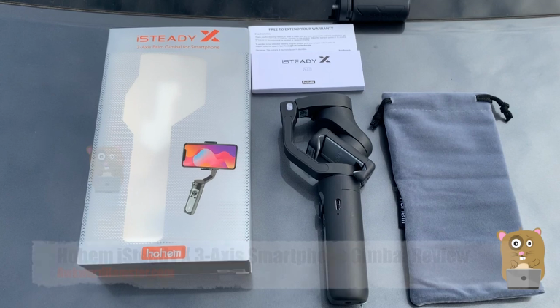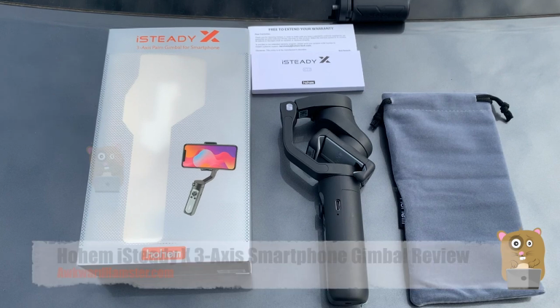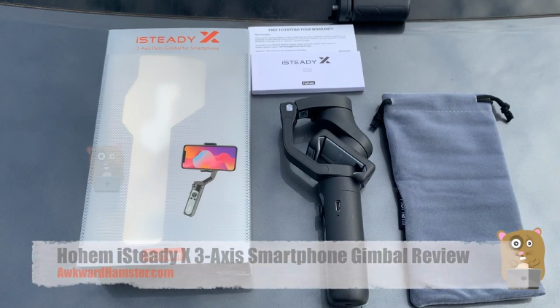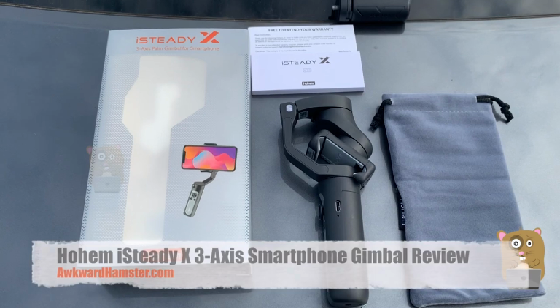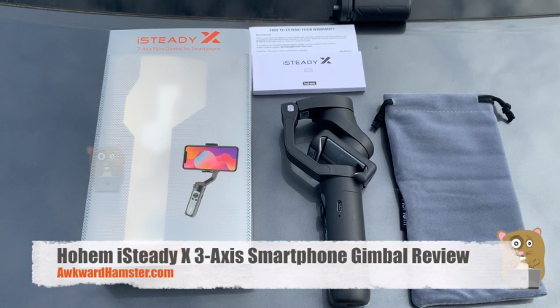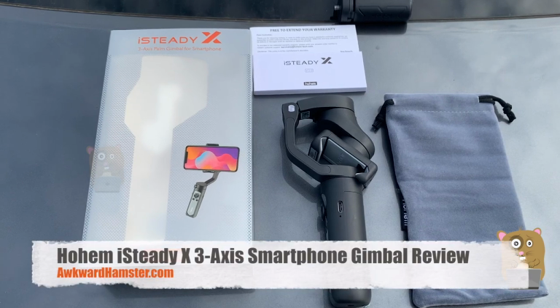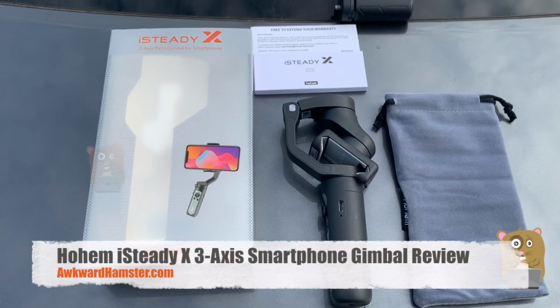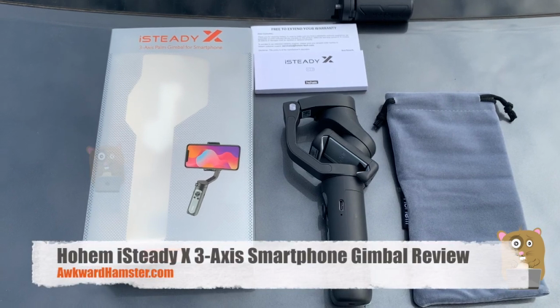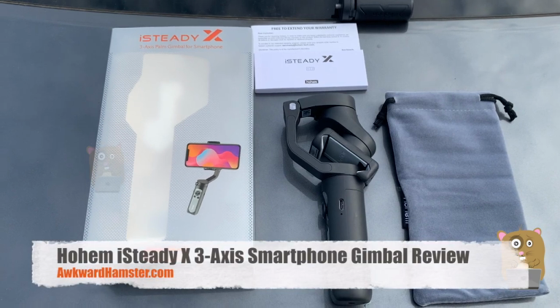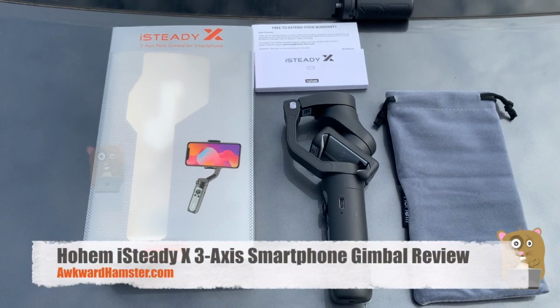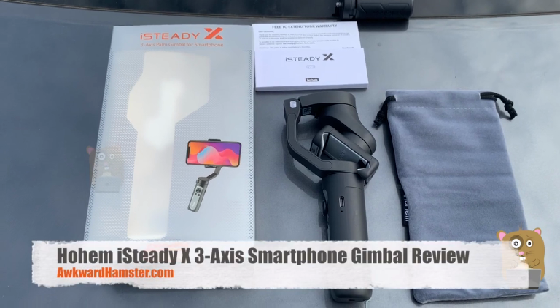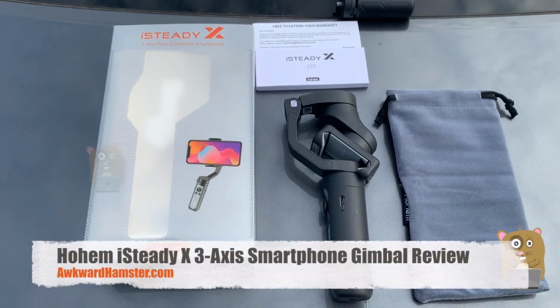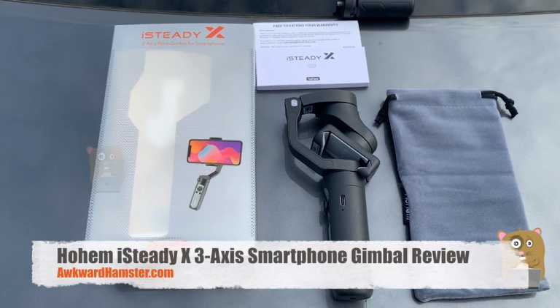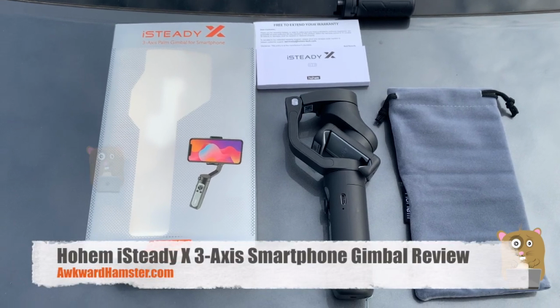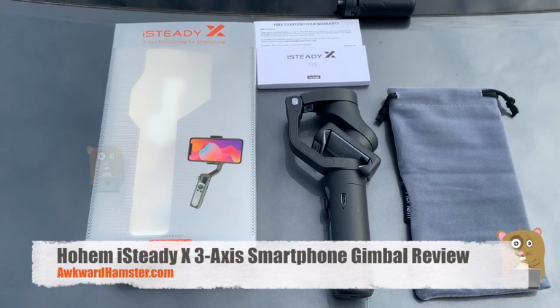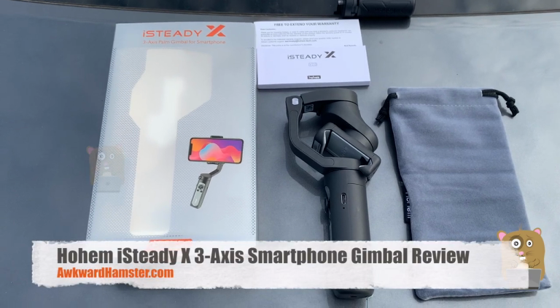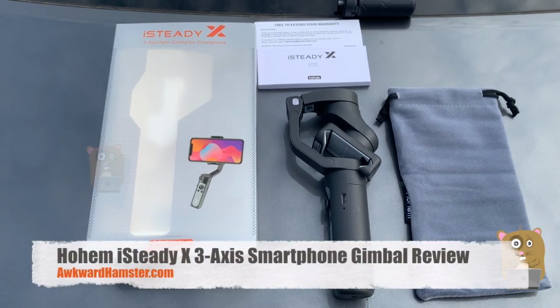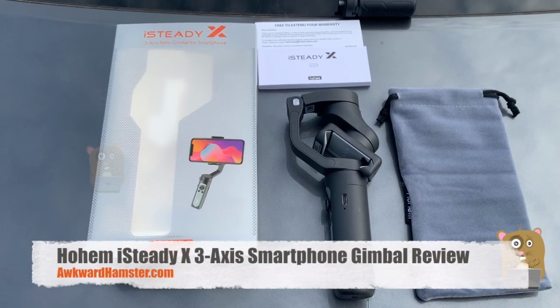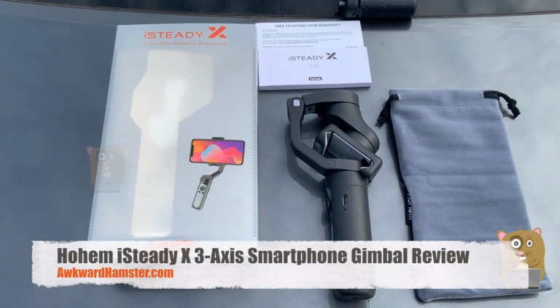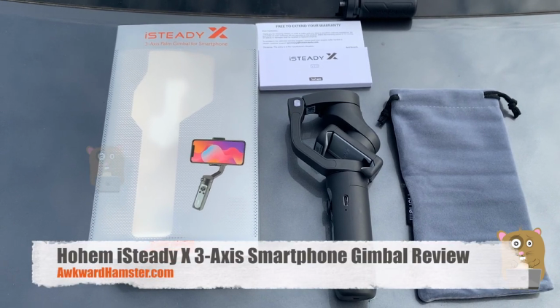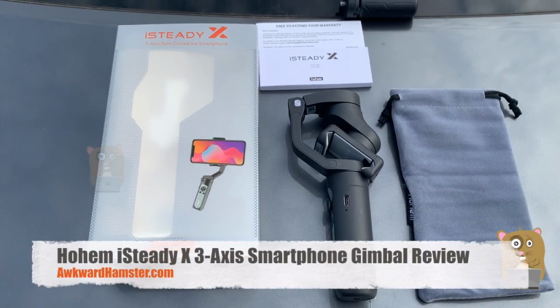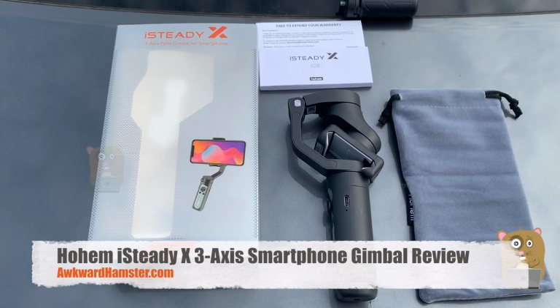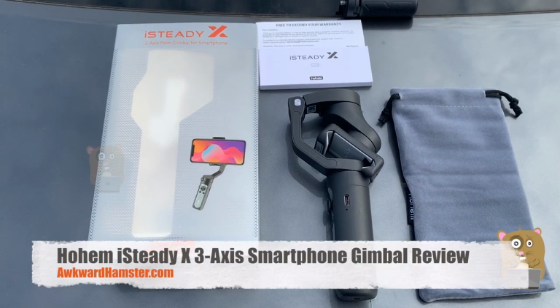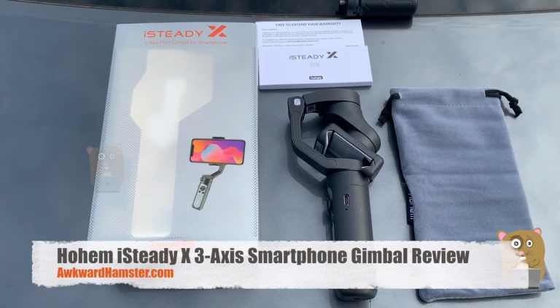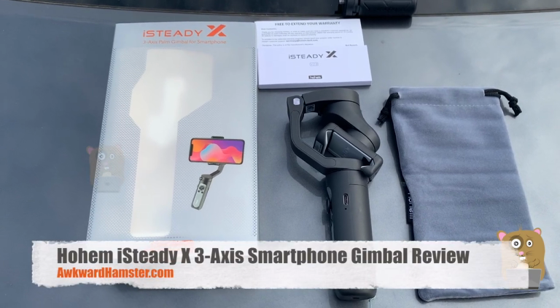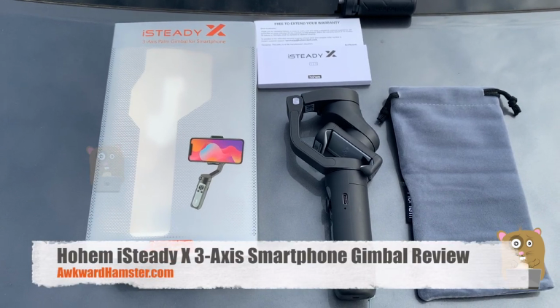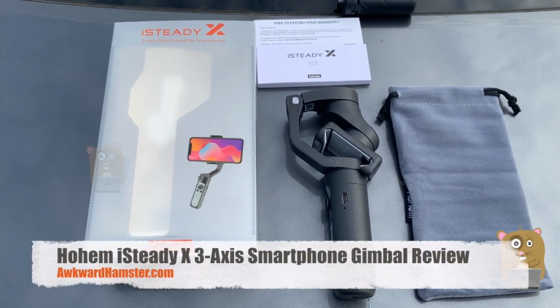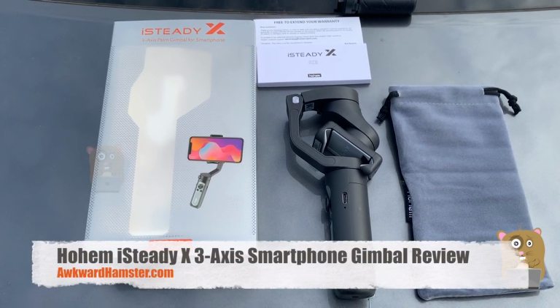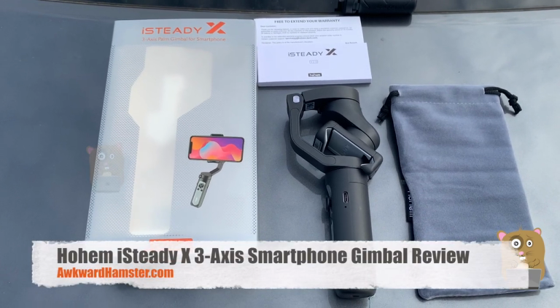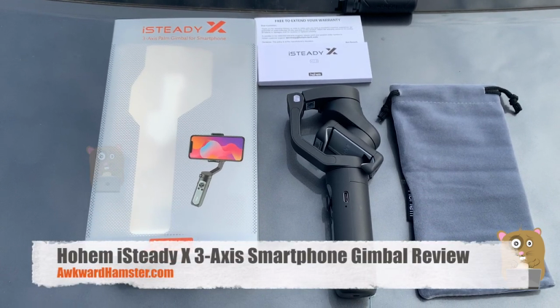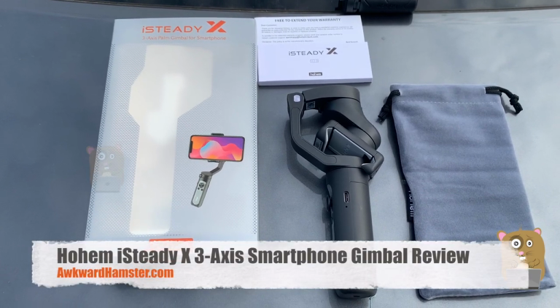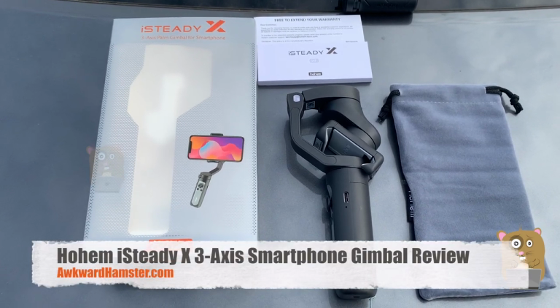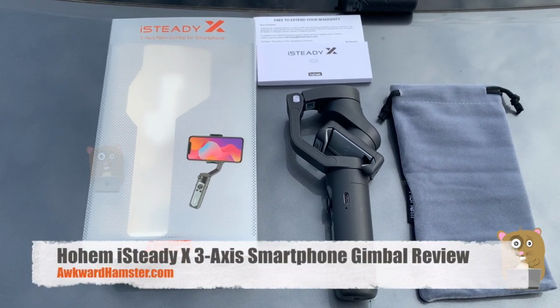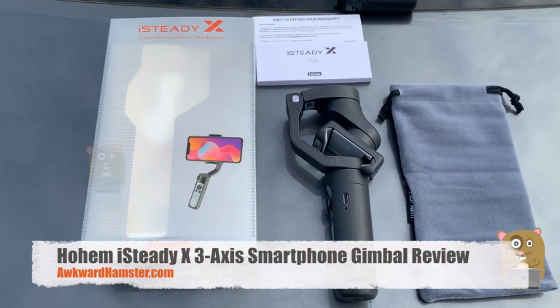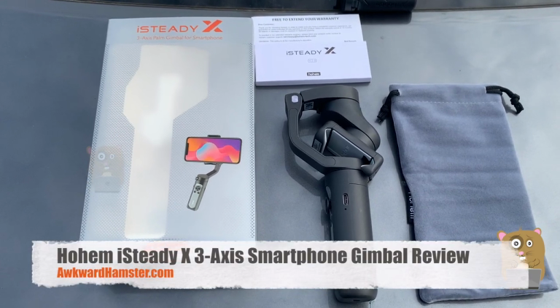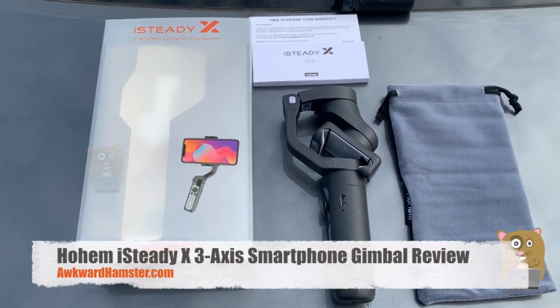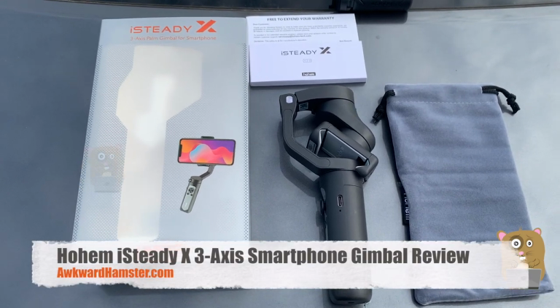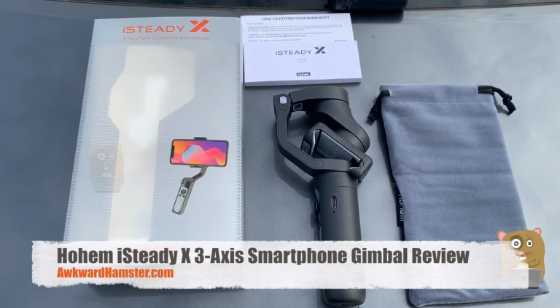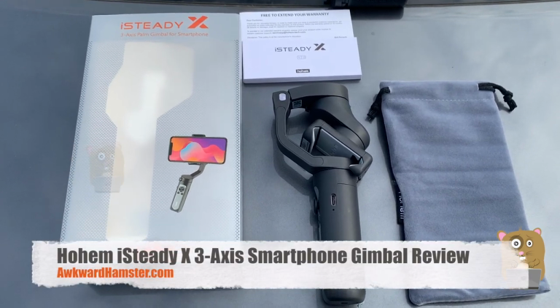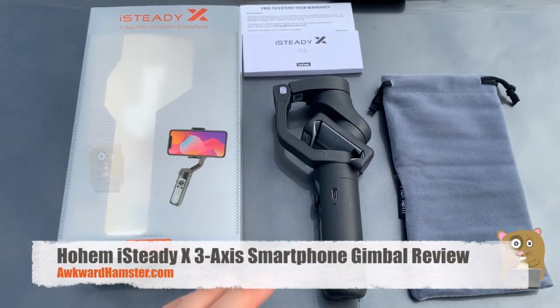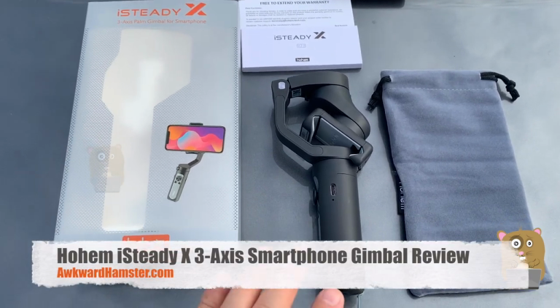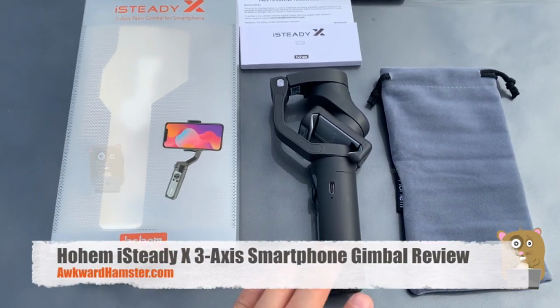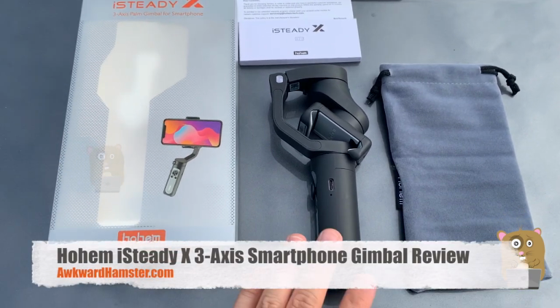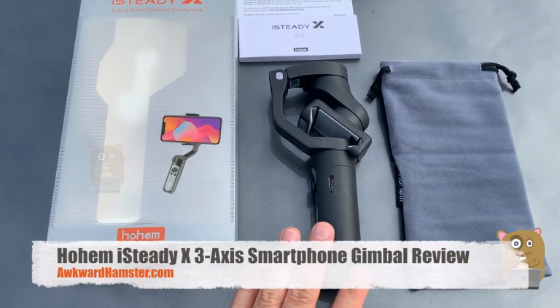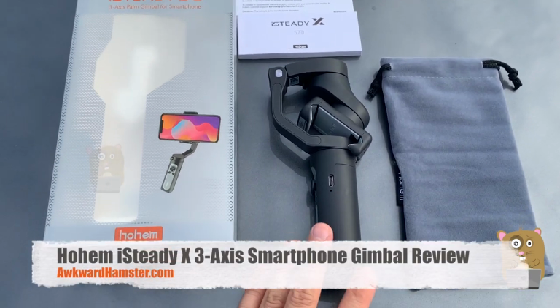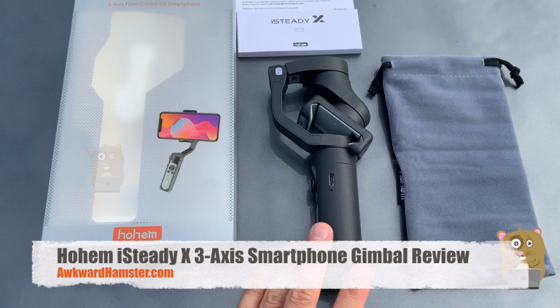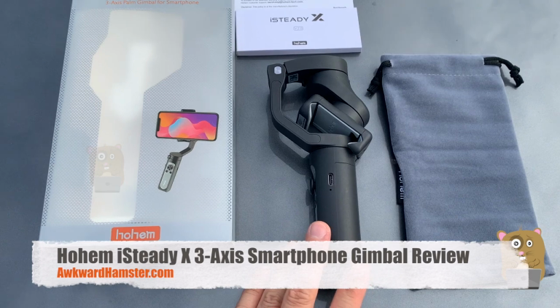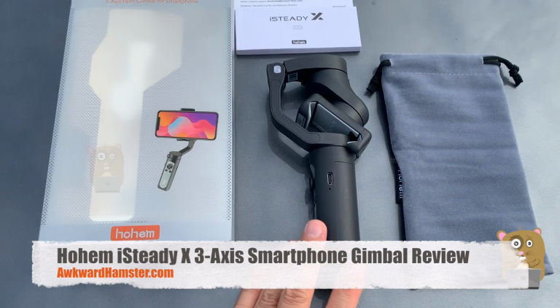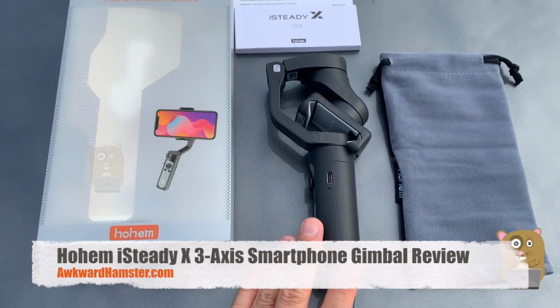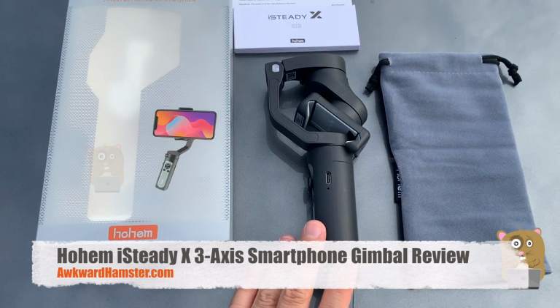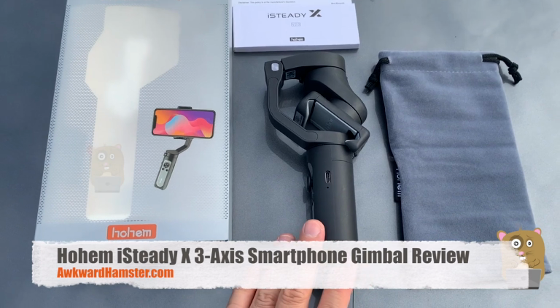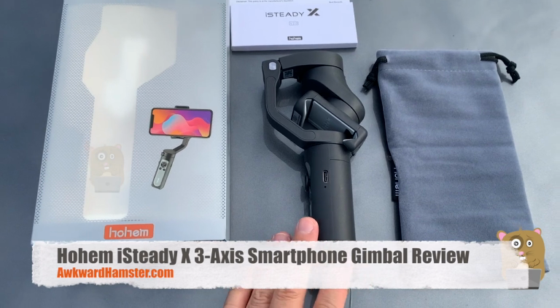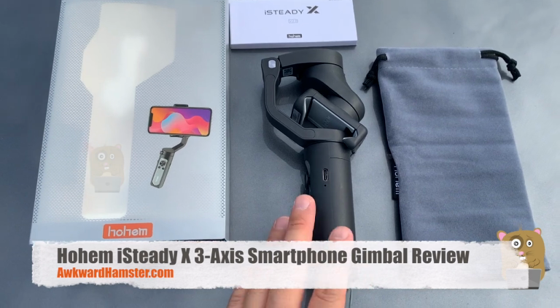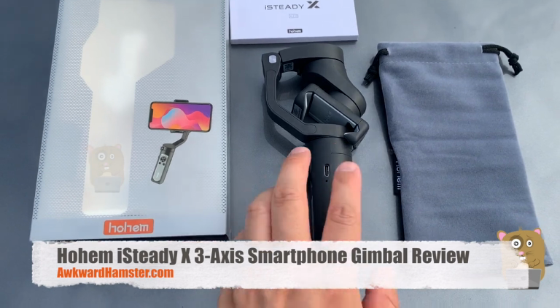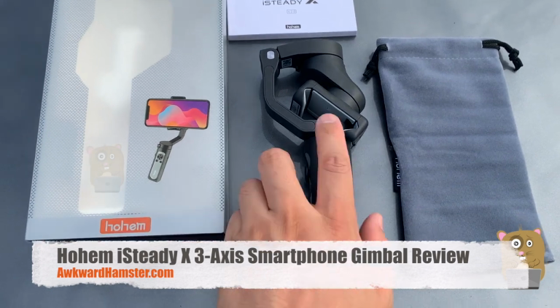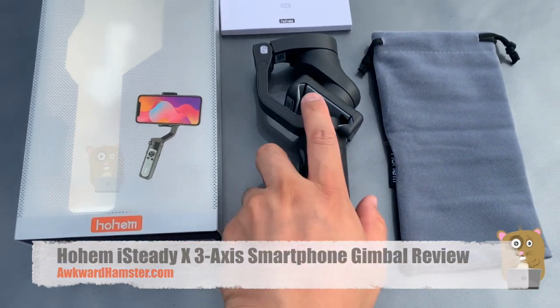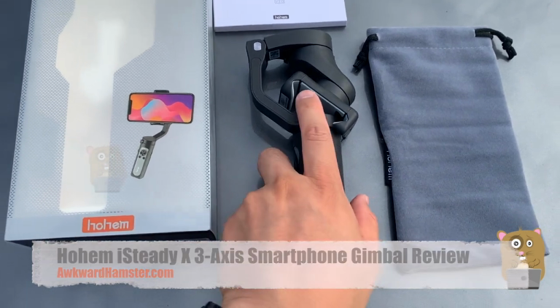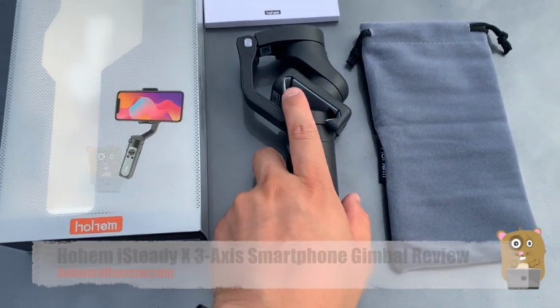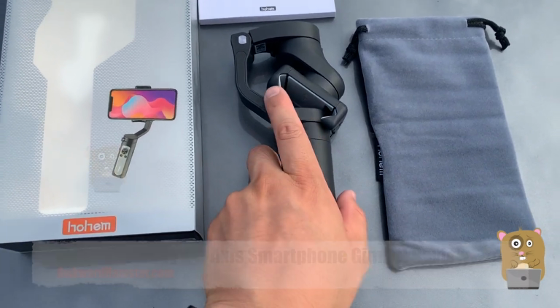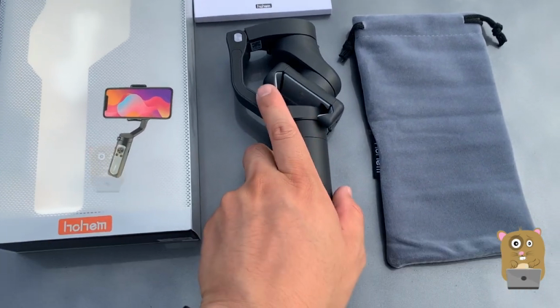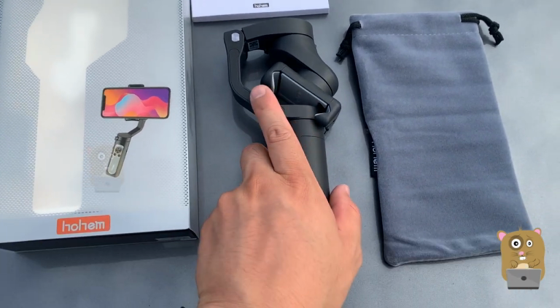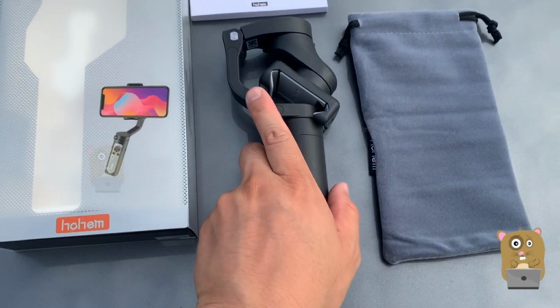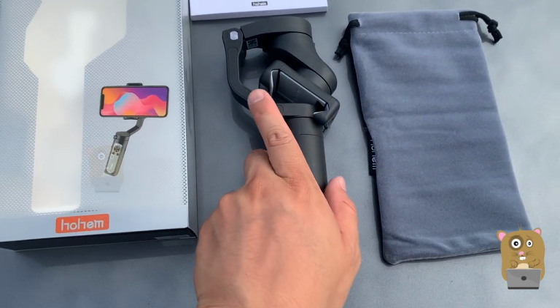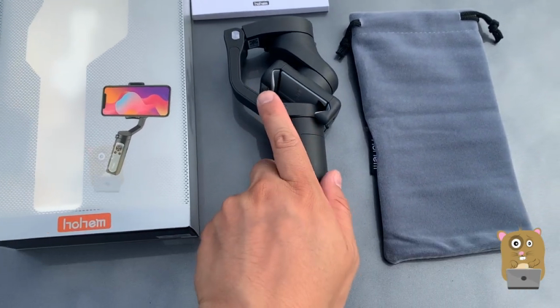Hi, welcome to Algo to Amsterdam. Today I'll be reviewing this iSteady X. It's a 3-axis palm gimbal for smartphones.